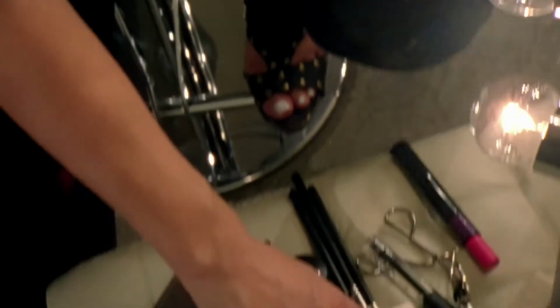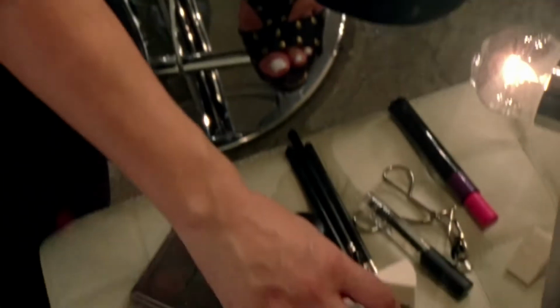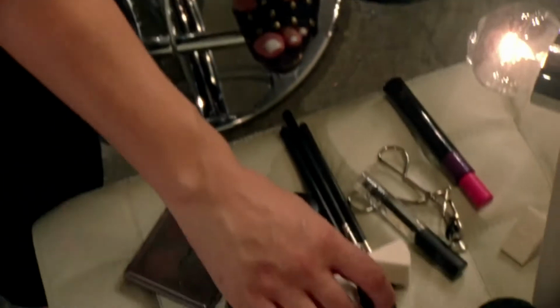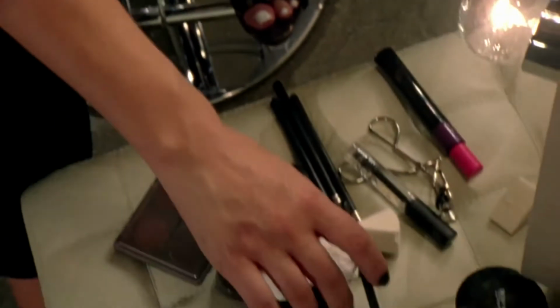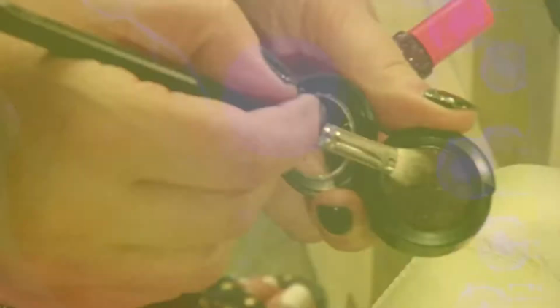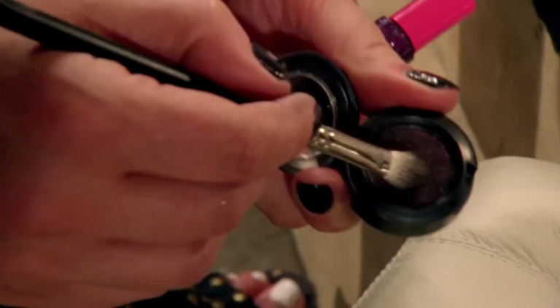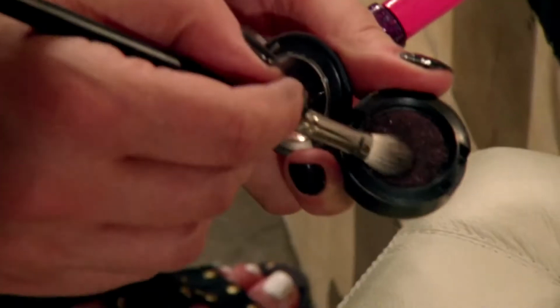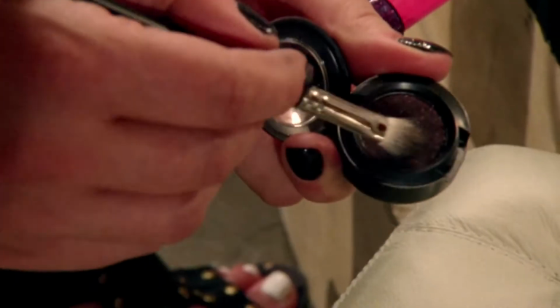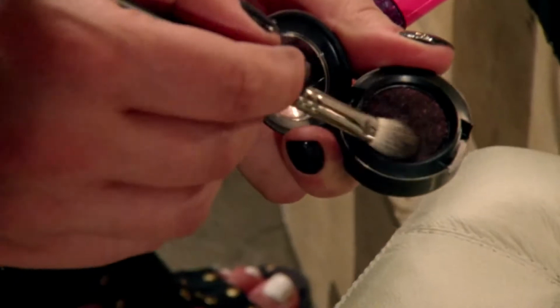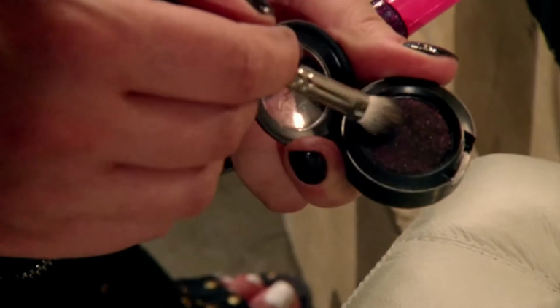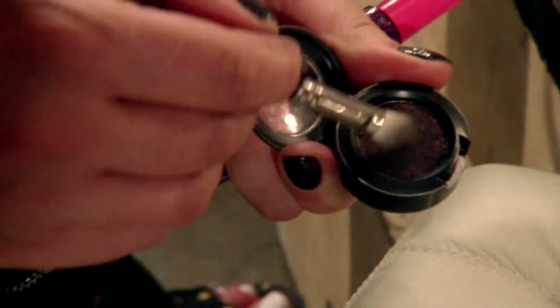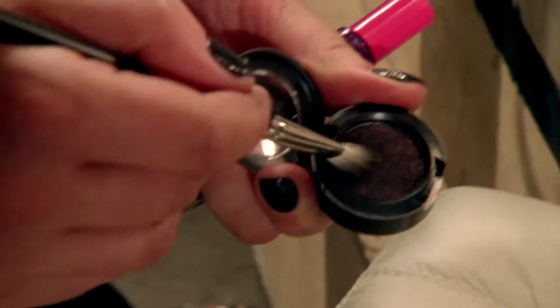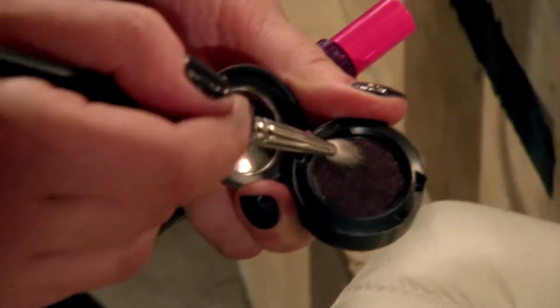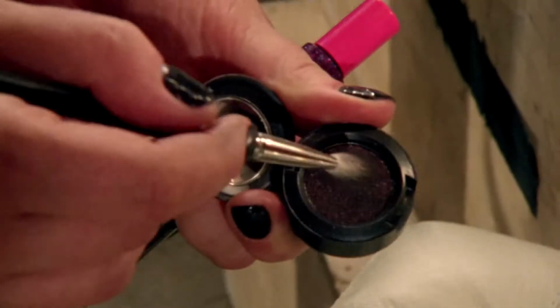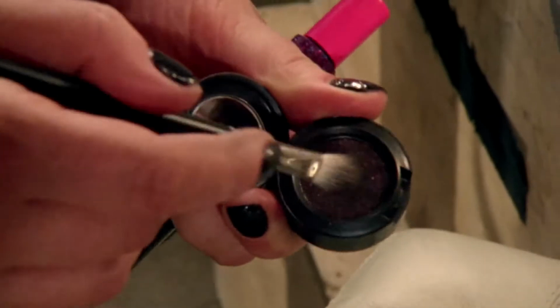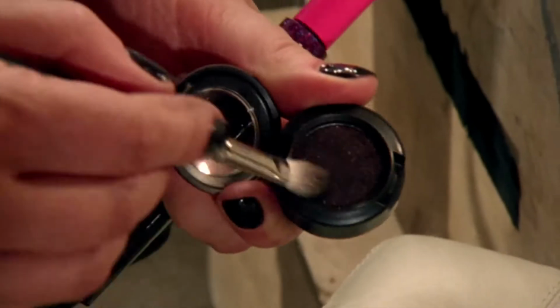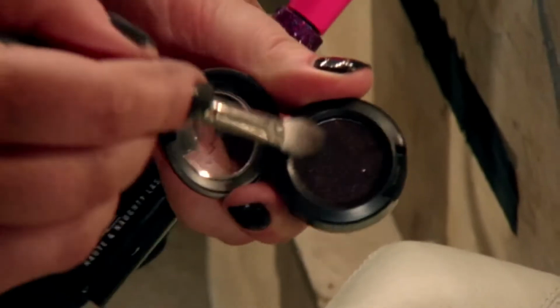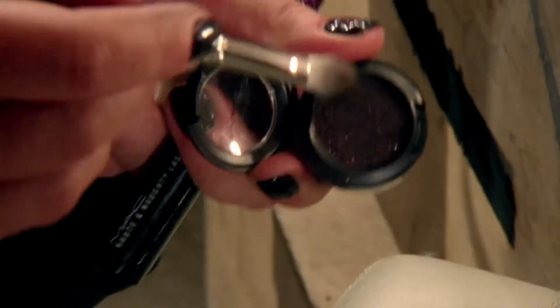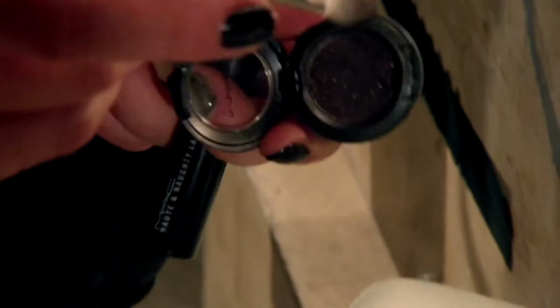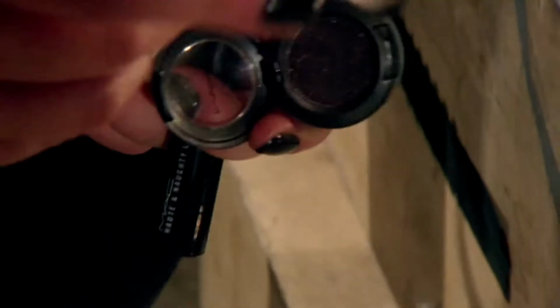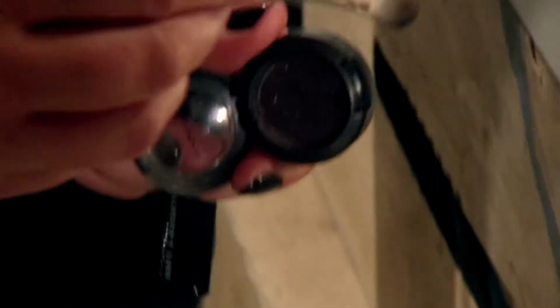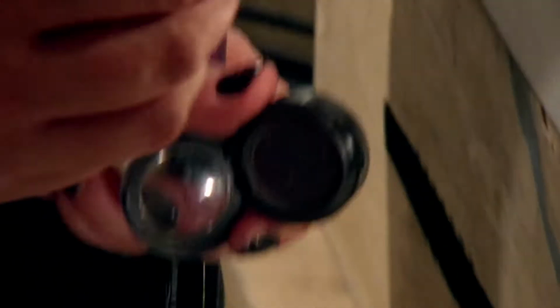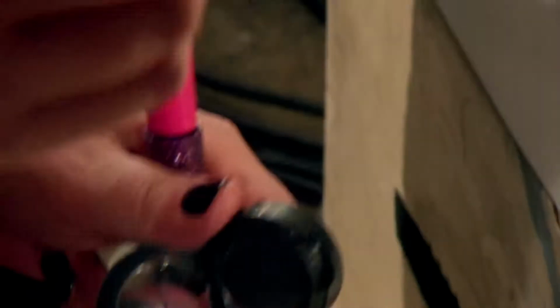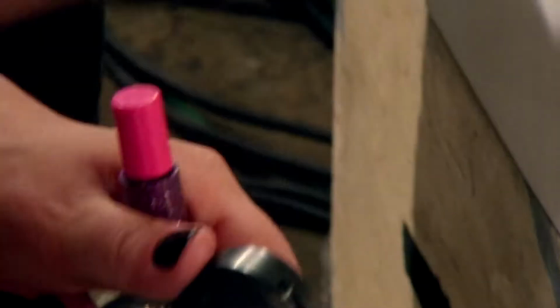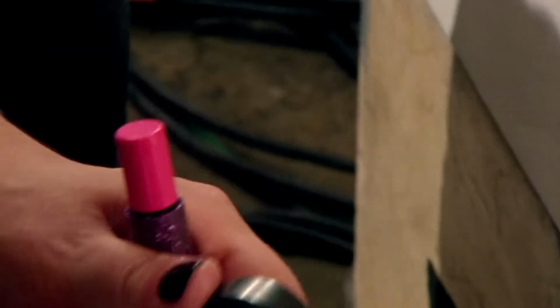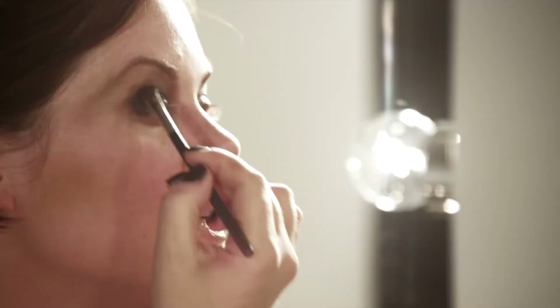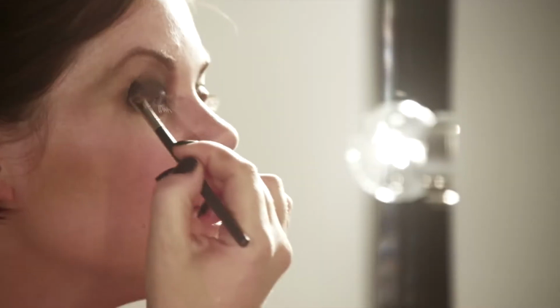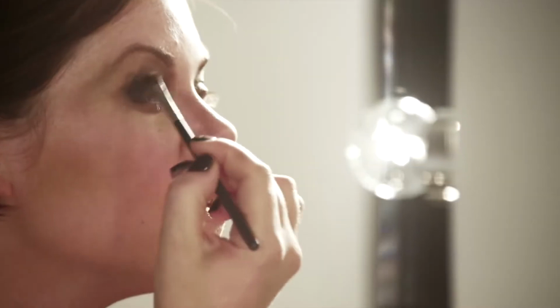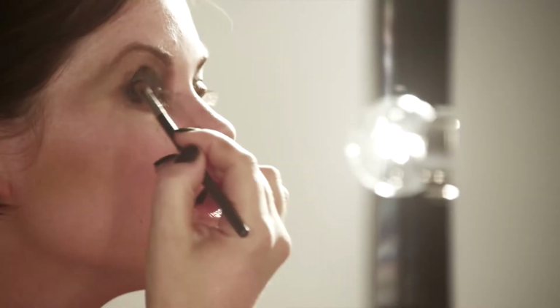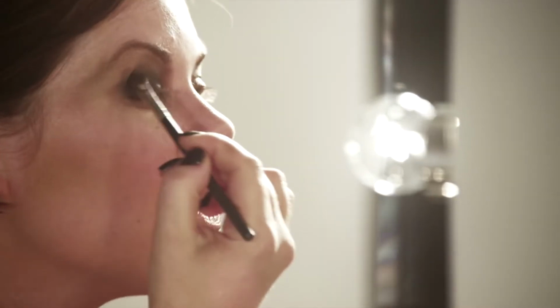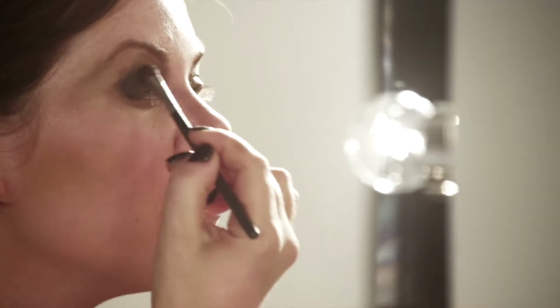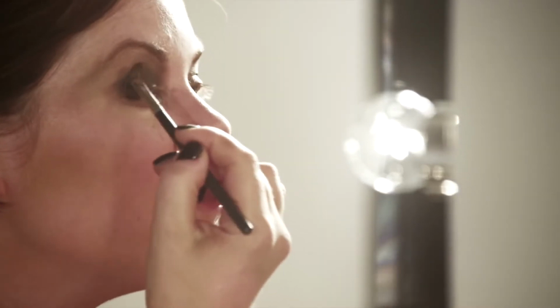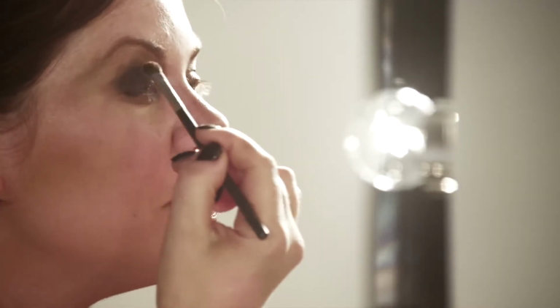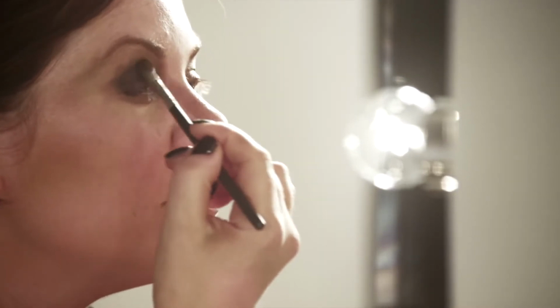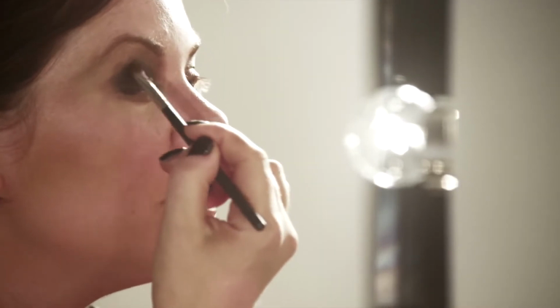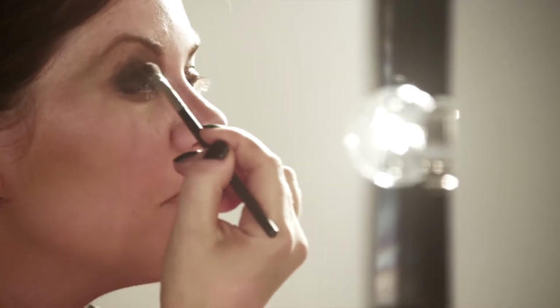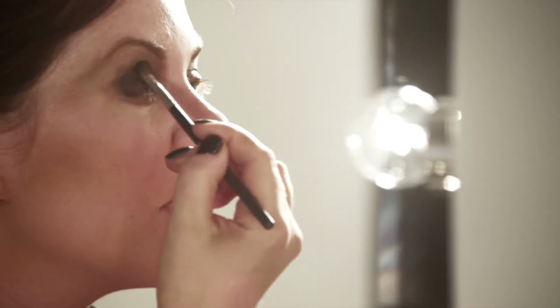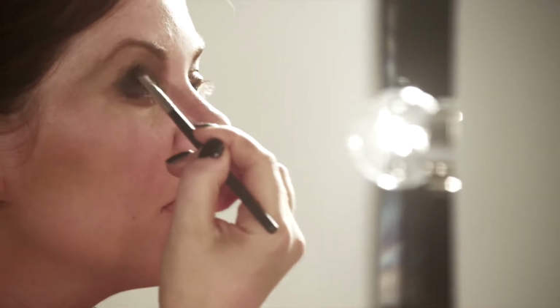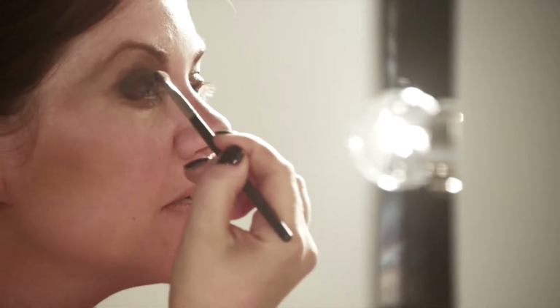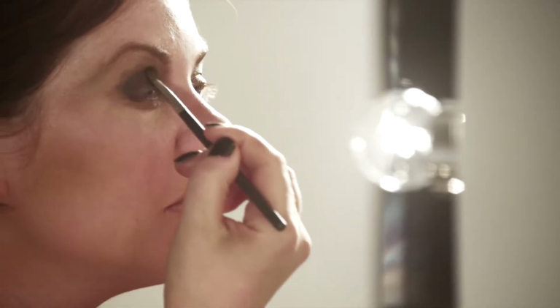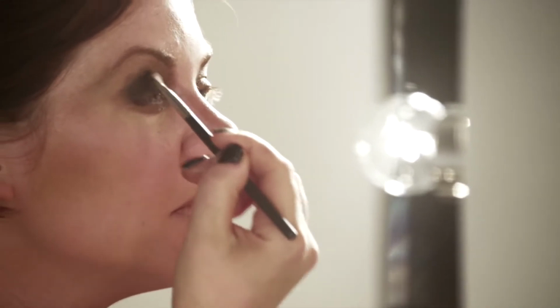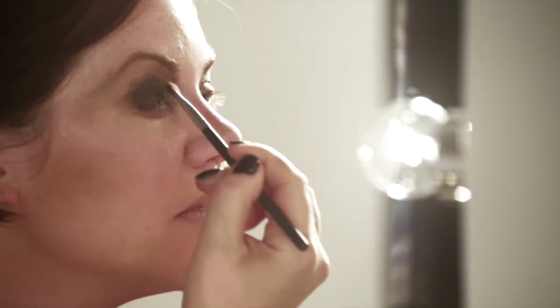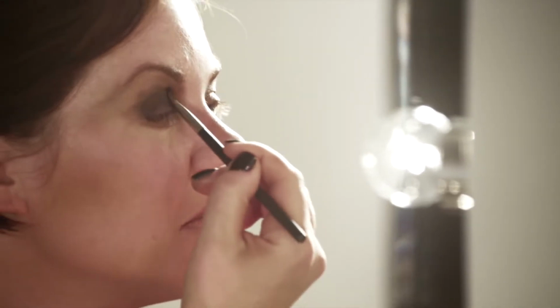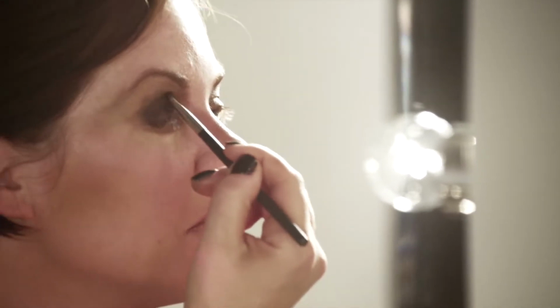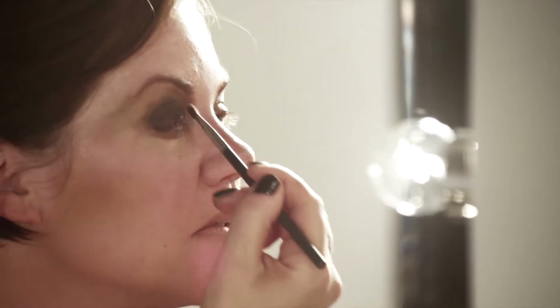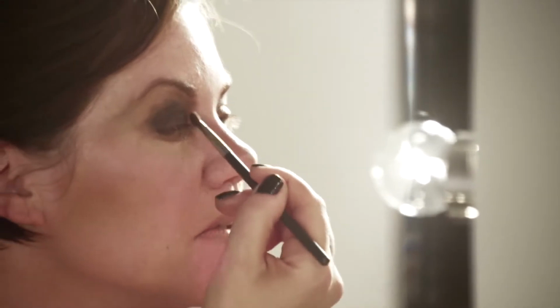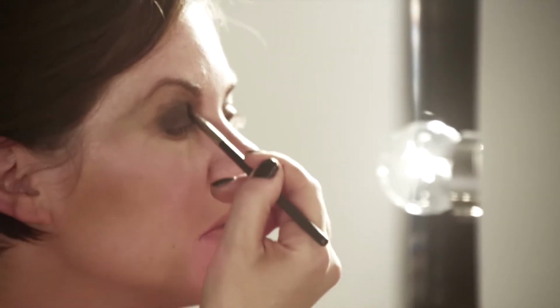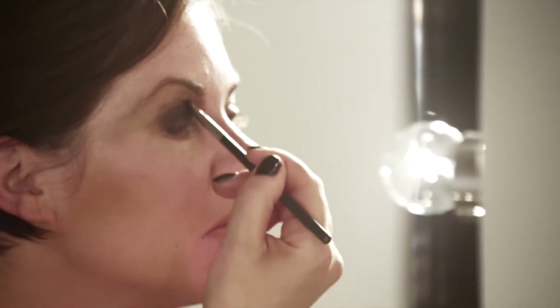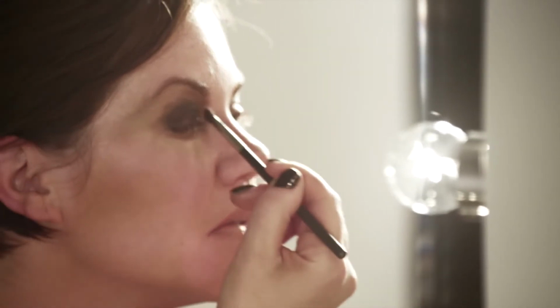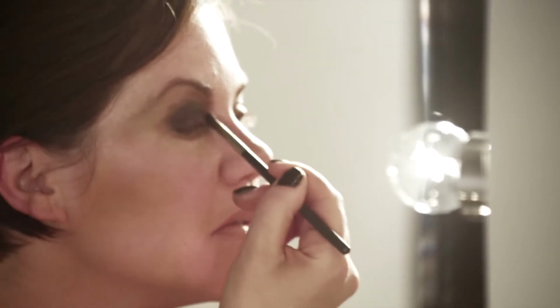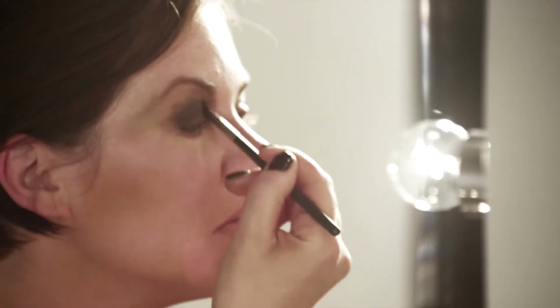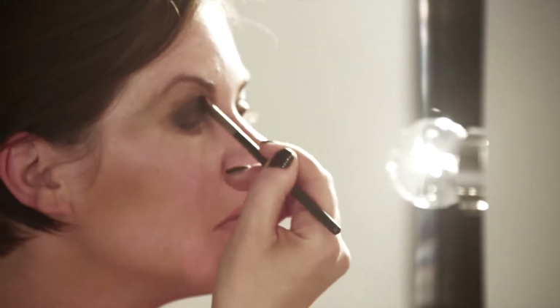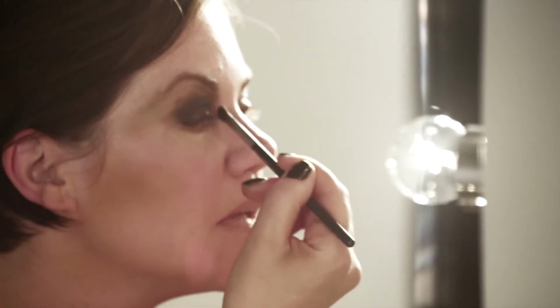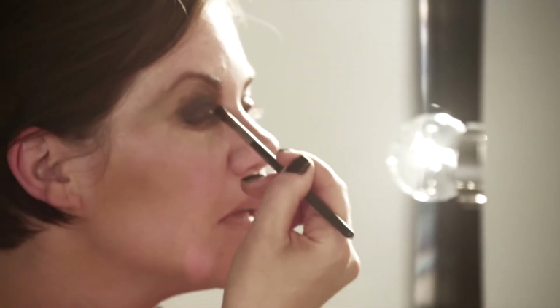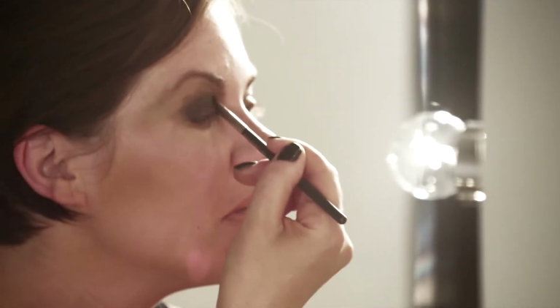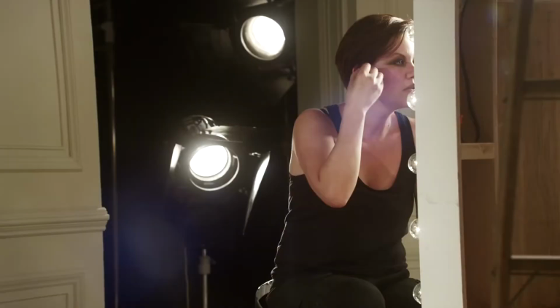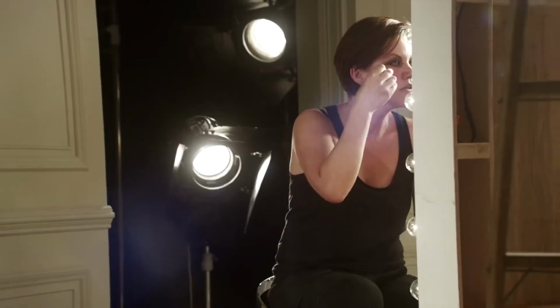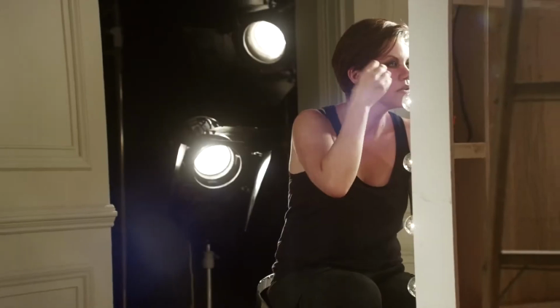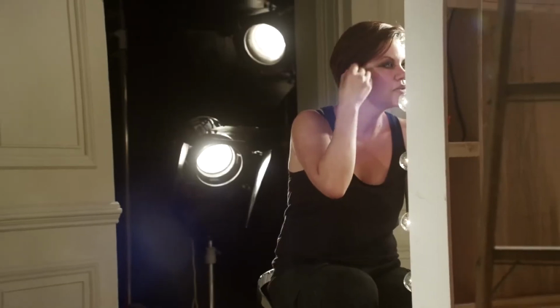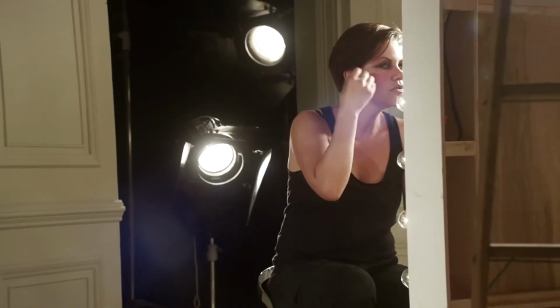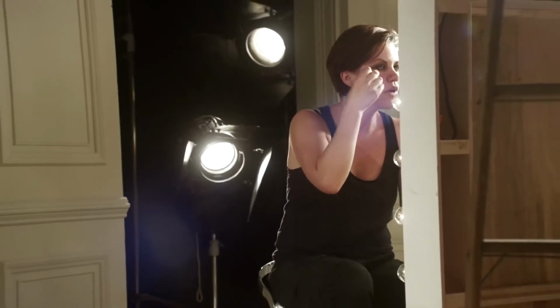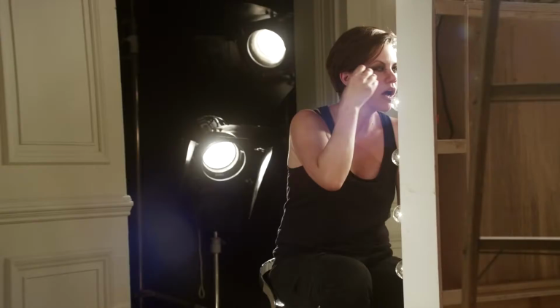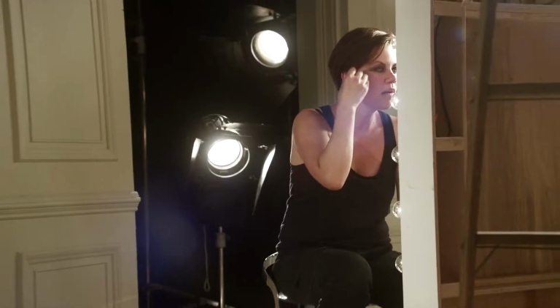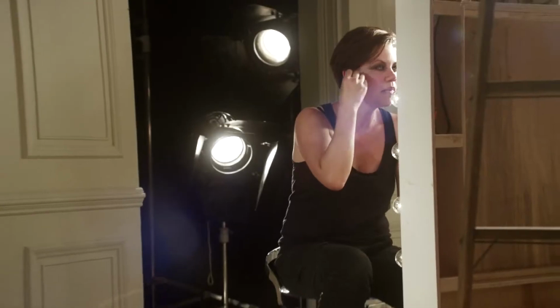So here's the dark shadow. It's called Beauty Marked. Drama.